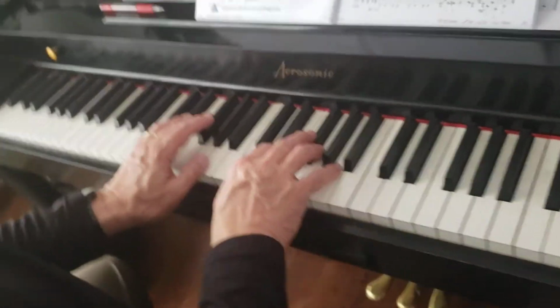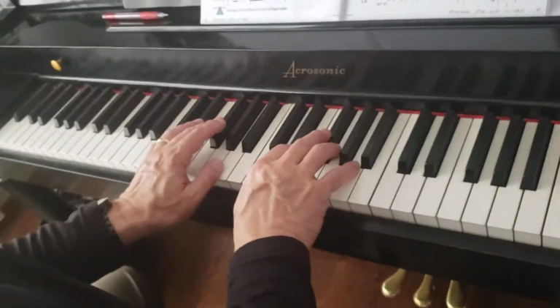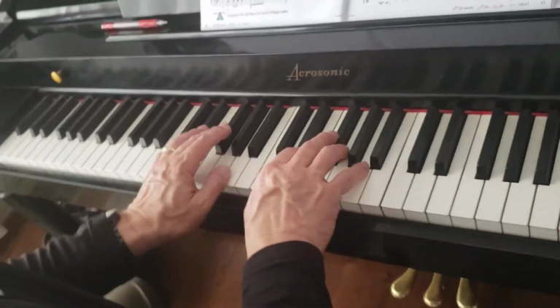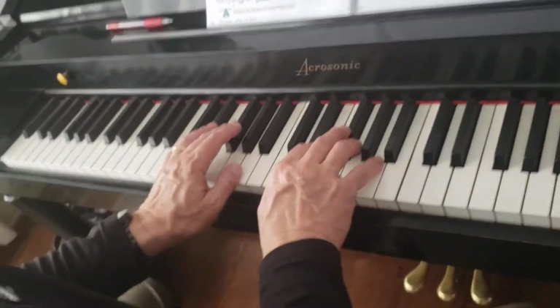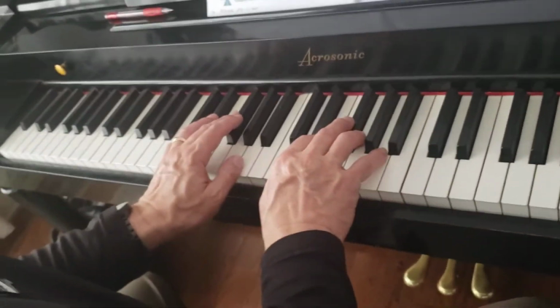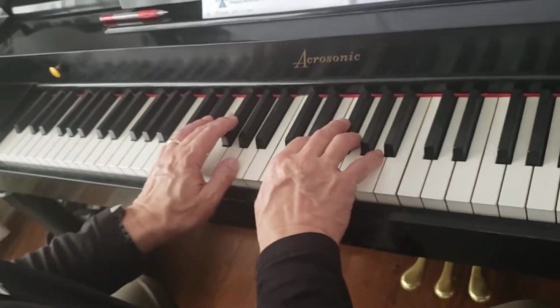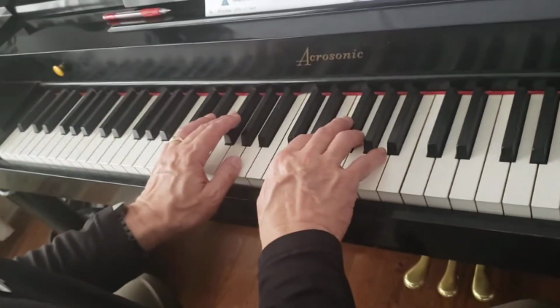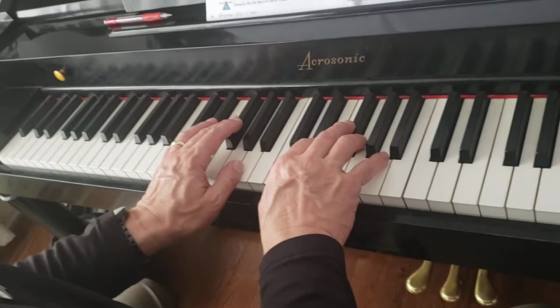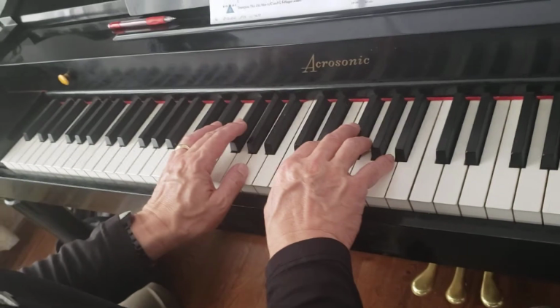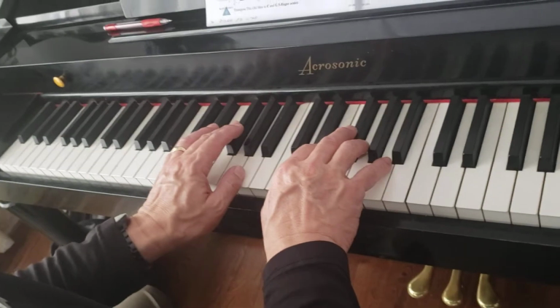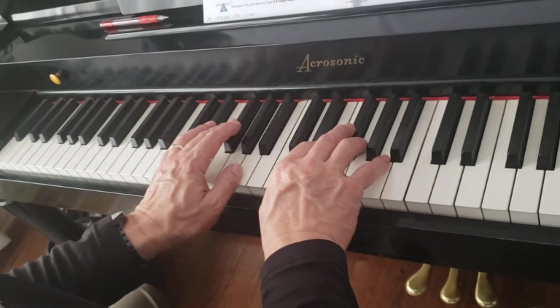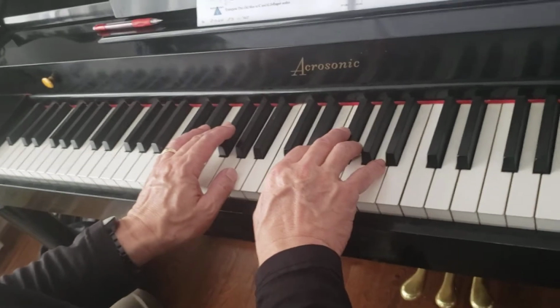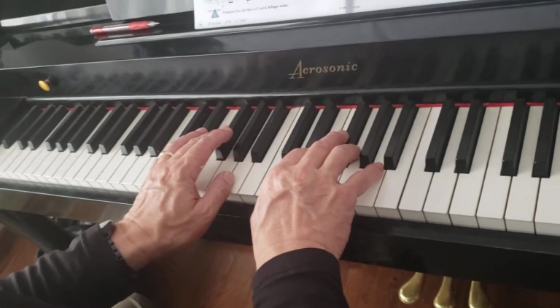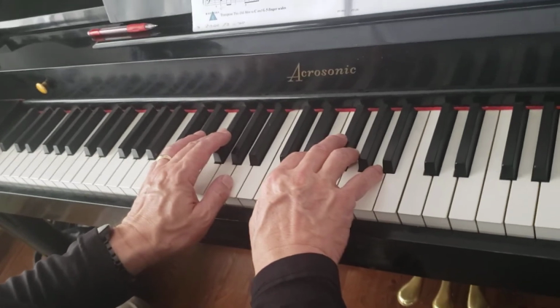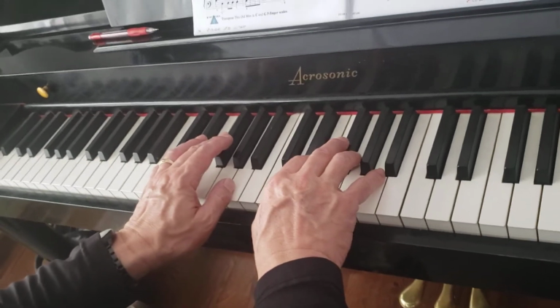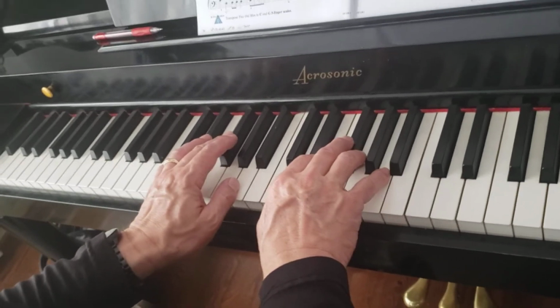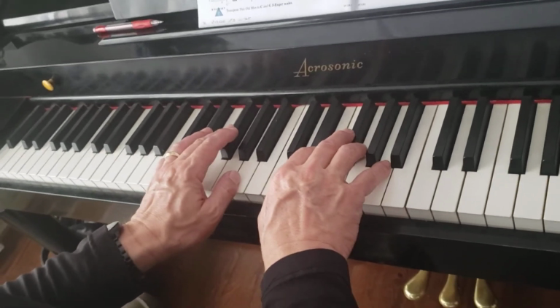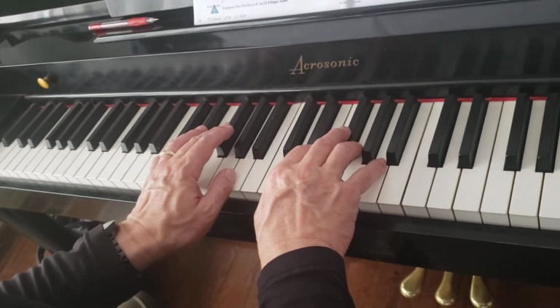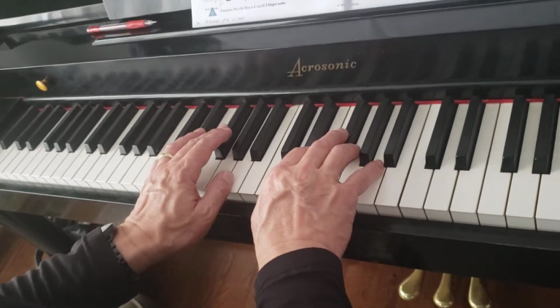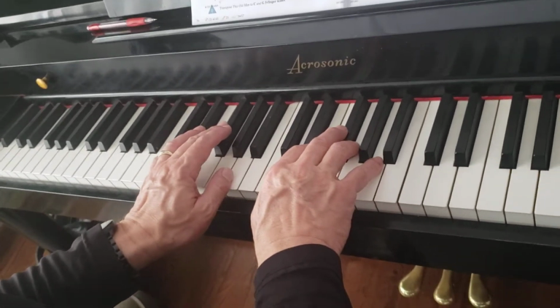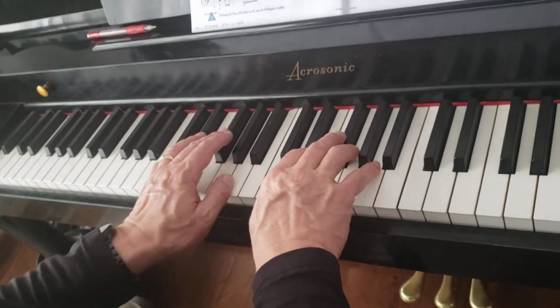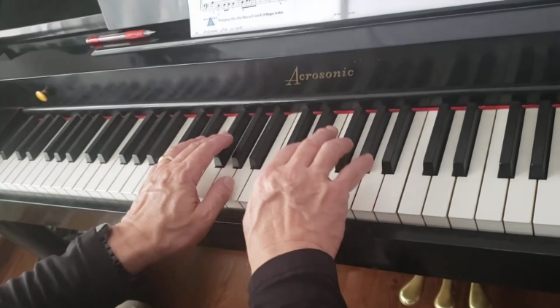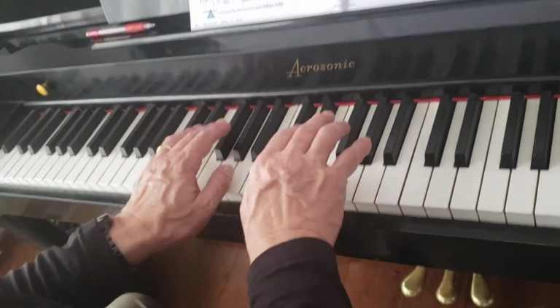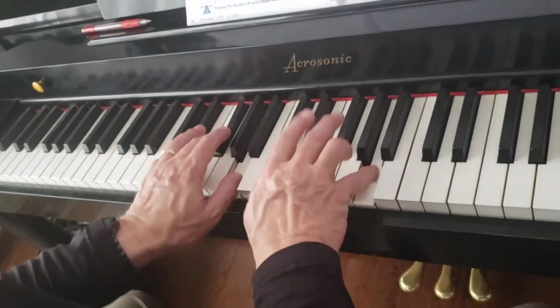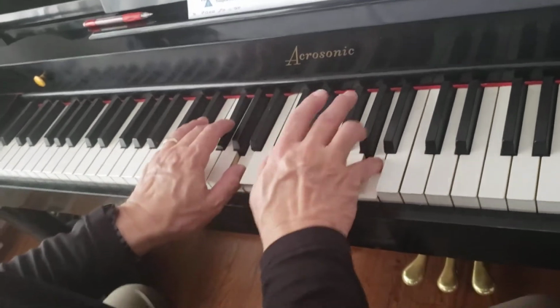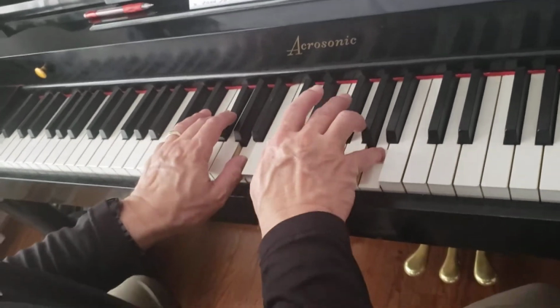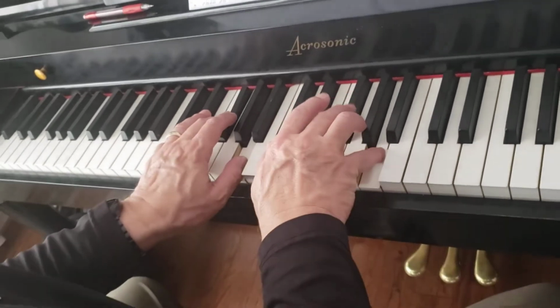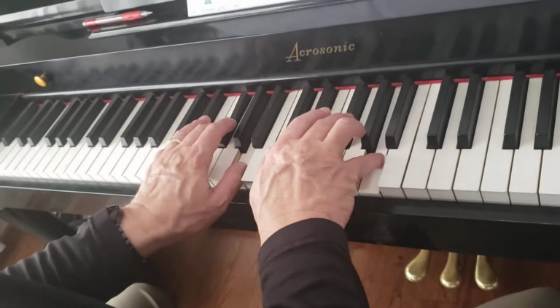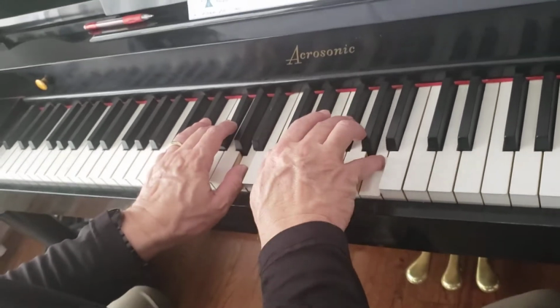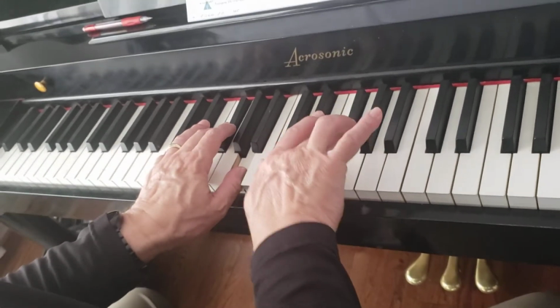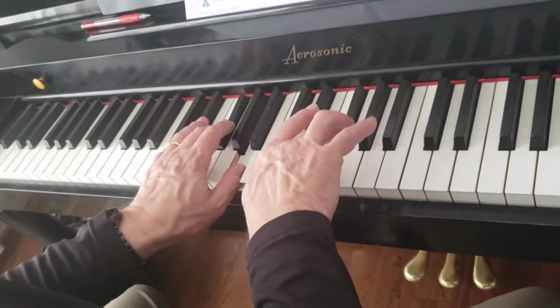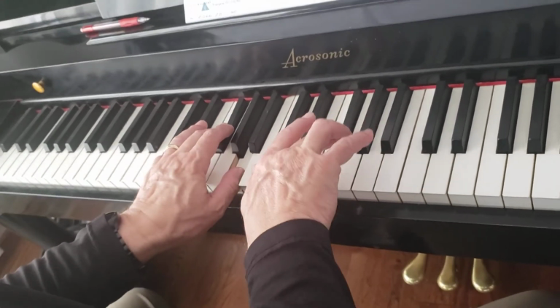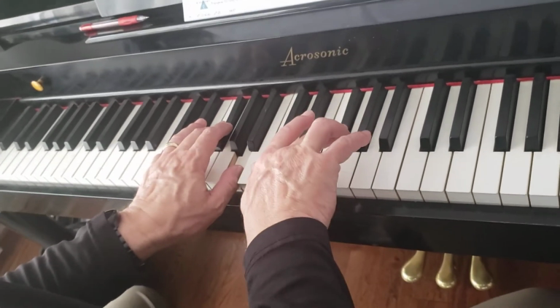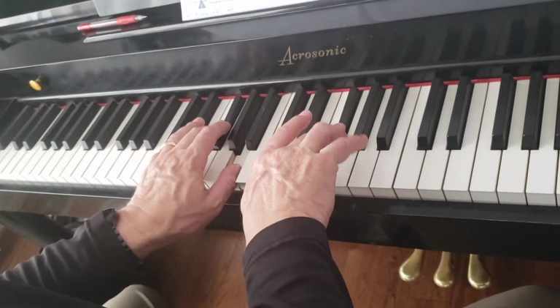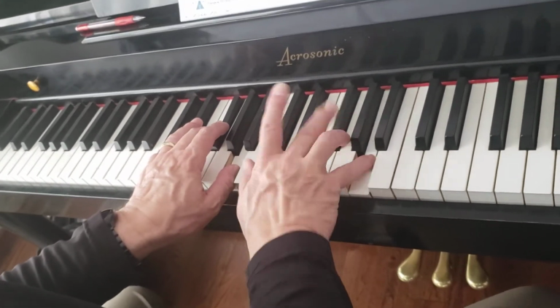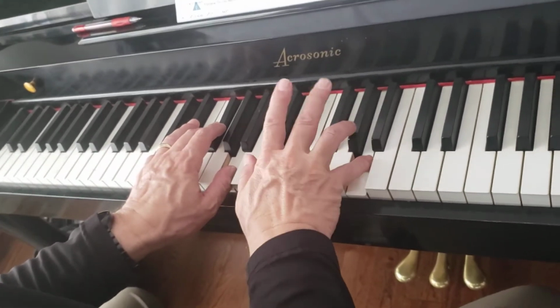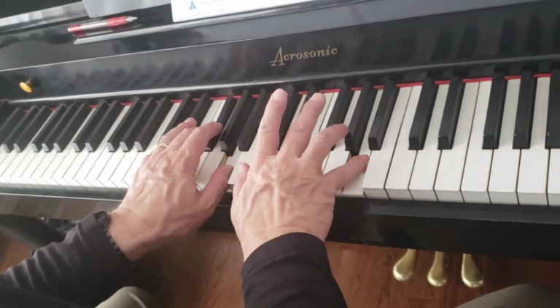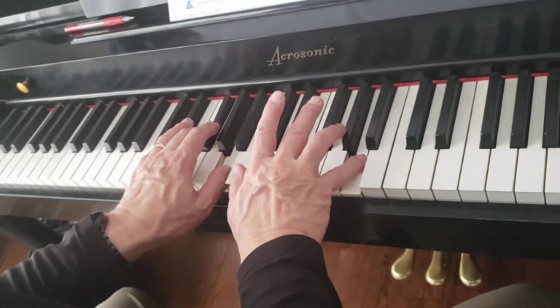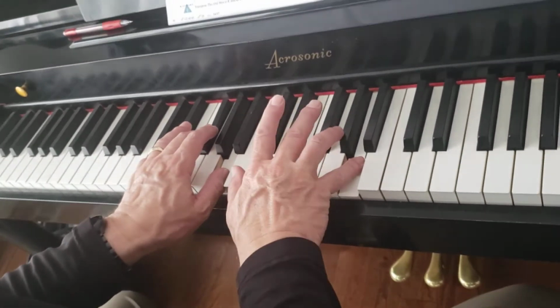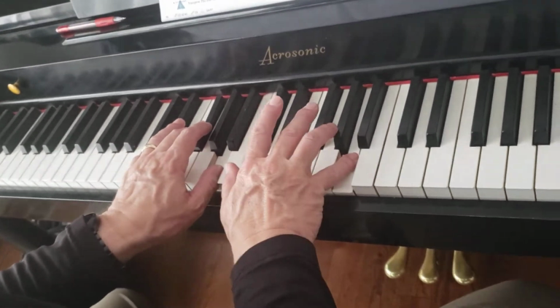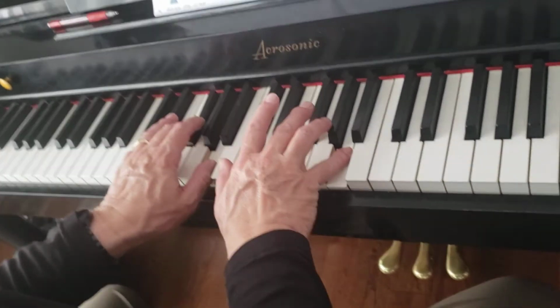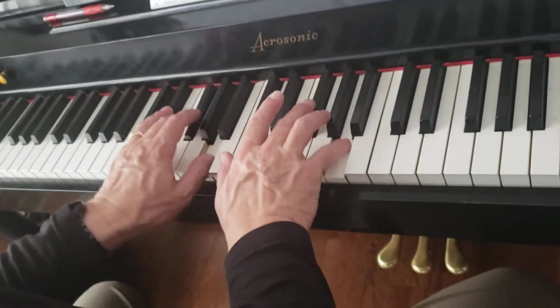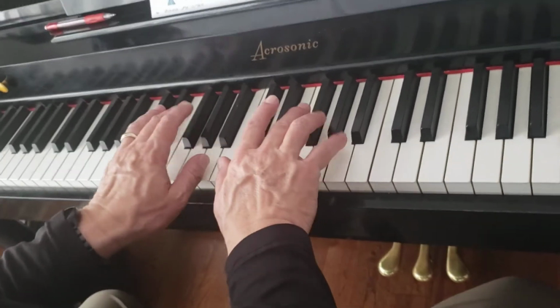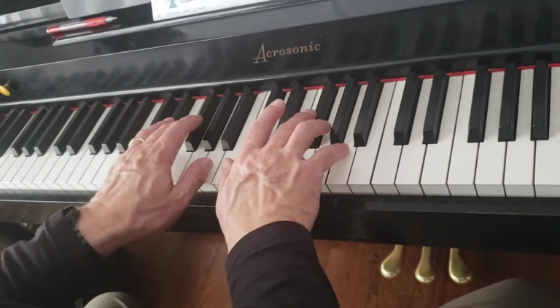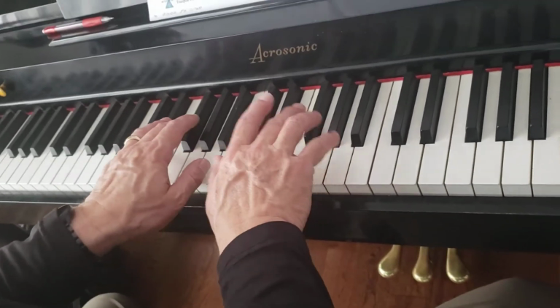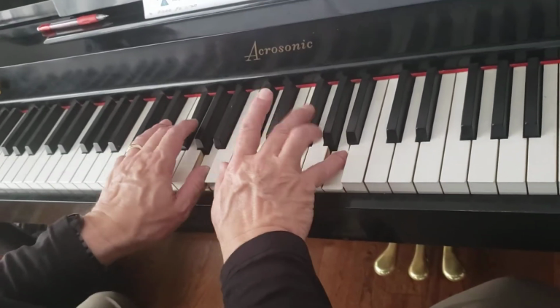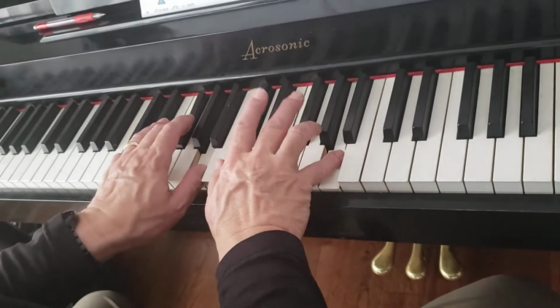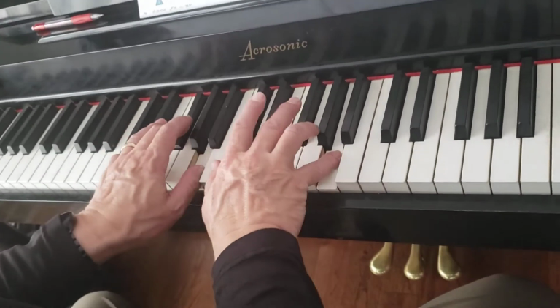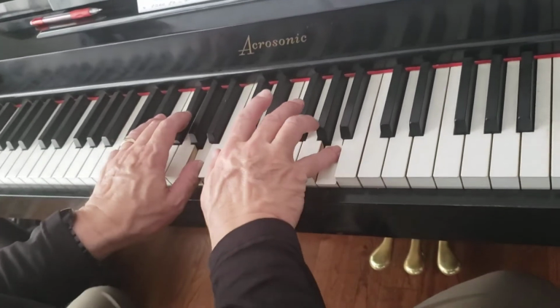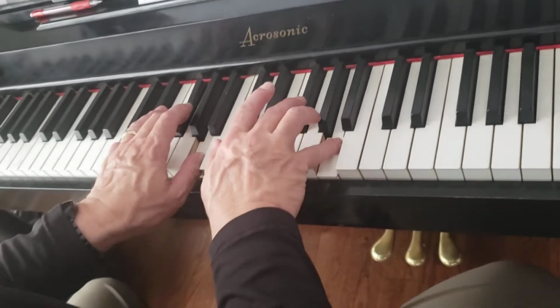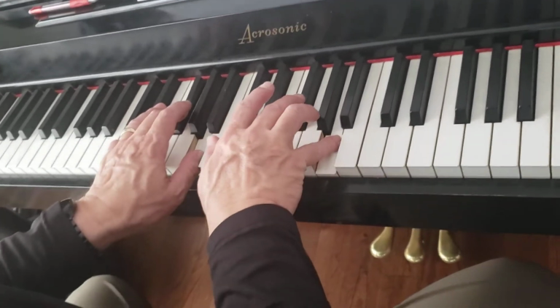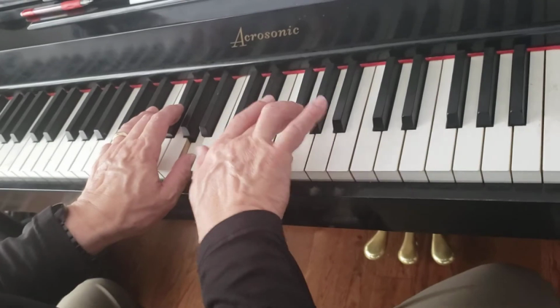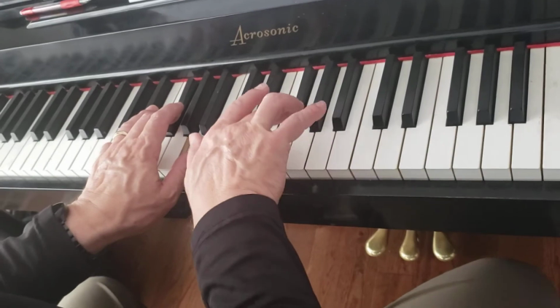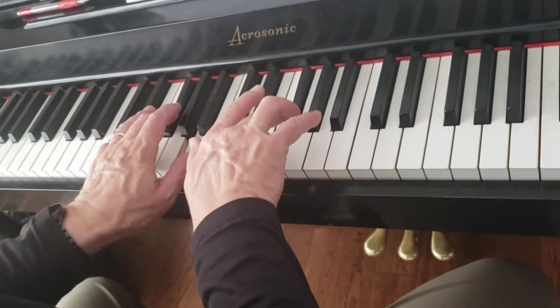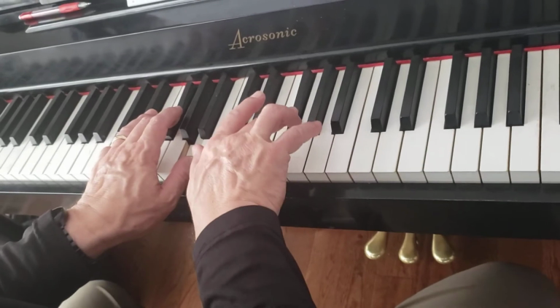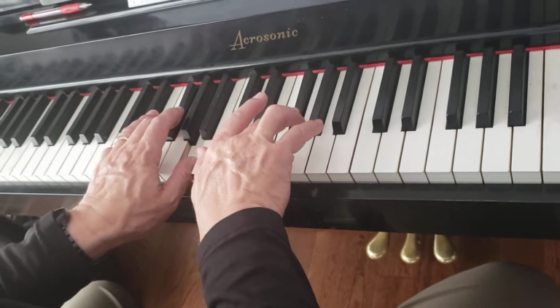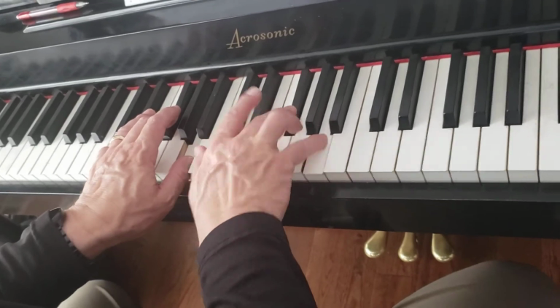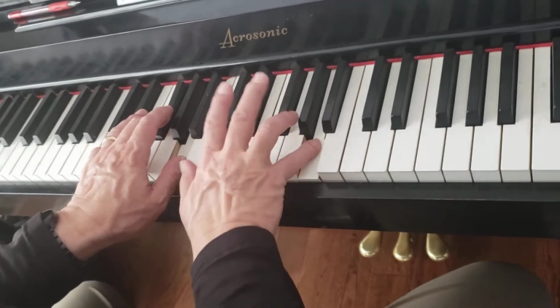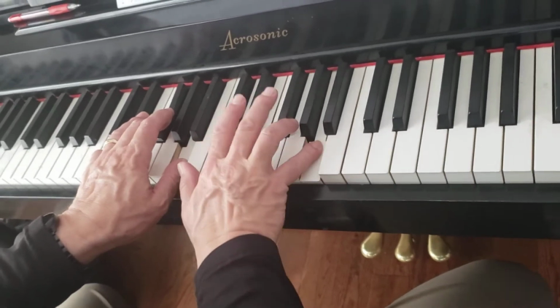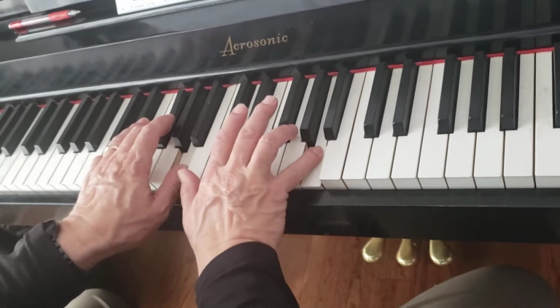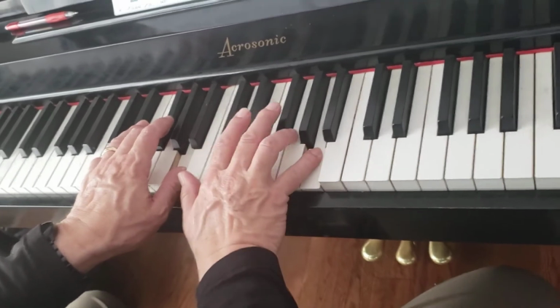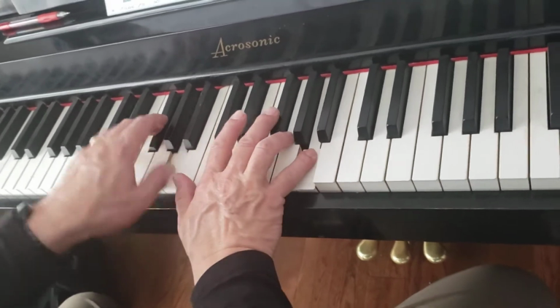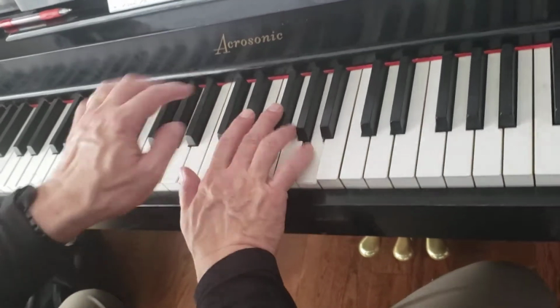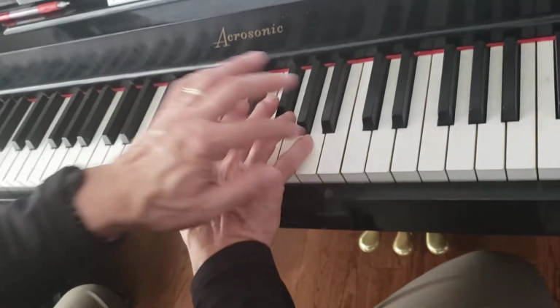One, two, ready, go. One, two, three, four. One, two, three, cross over.